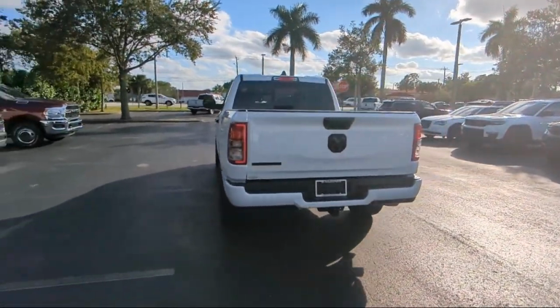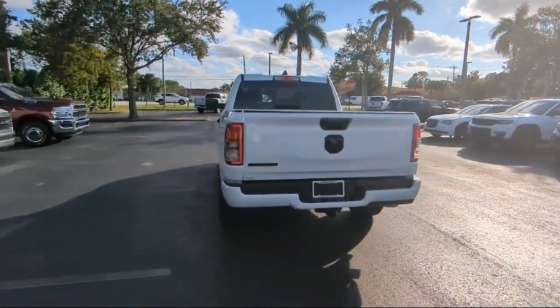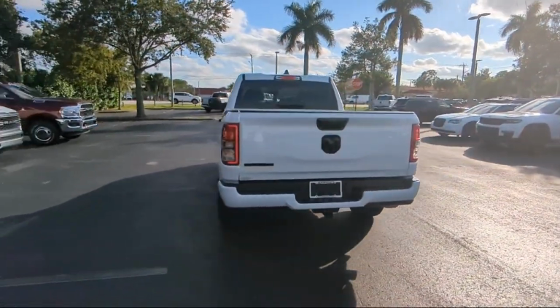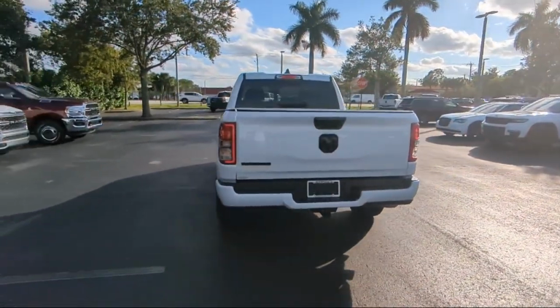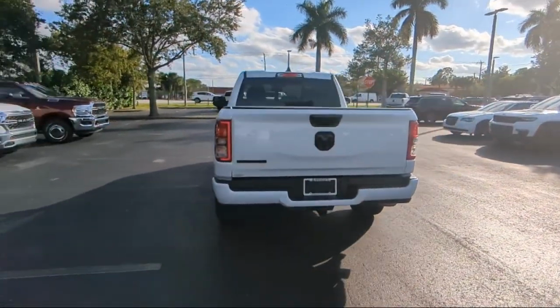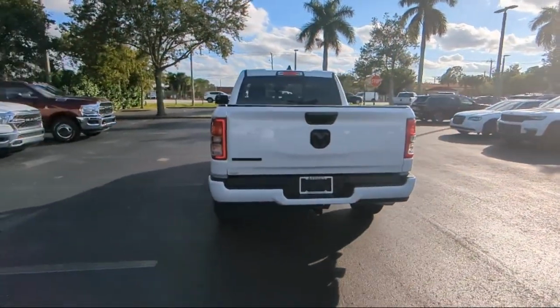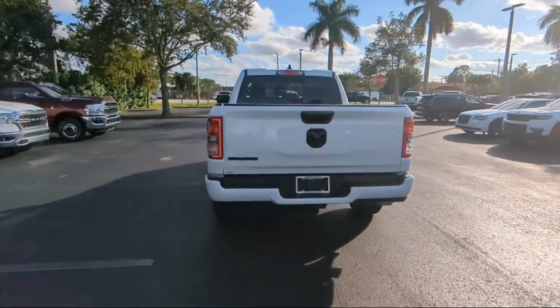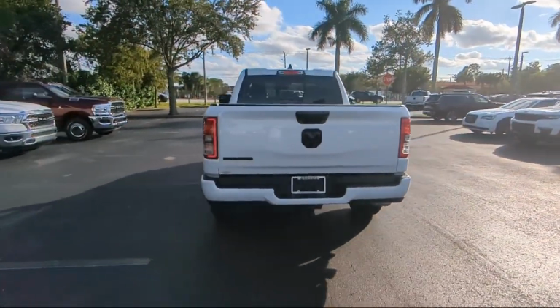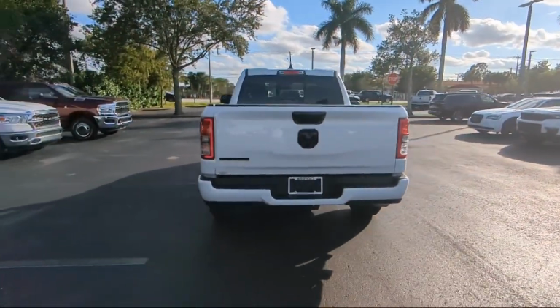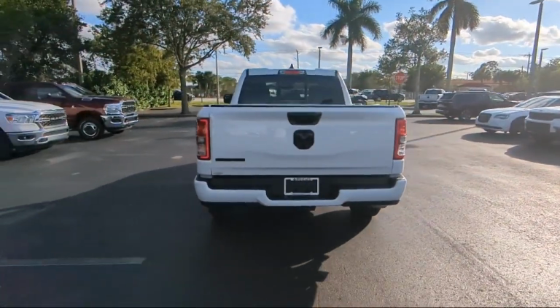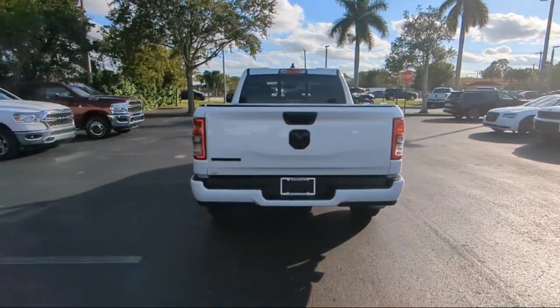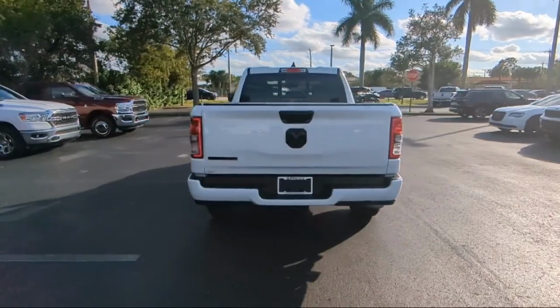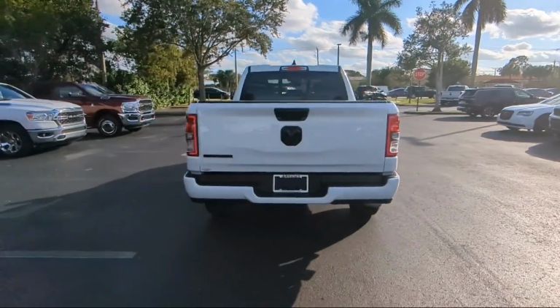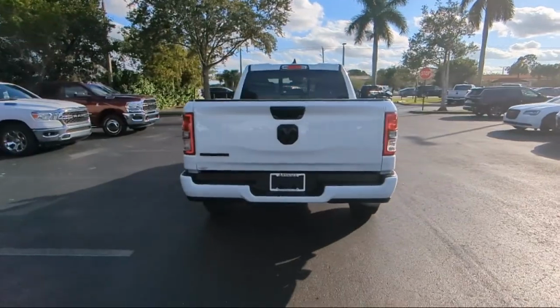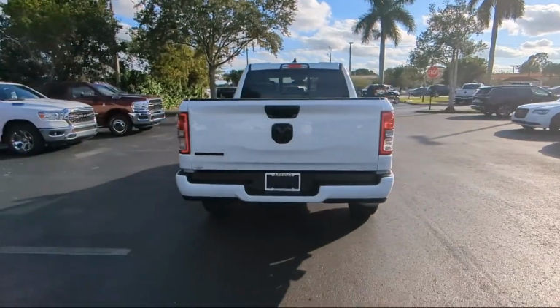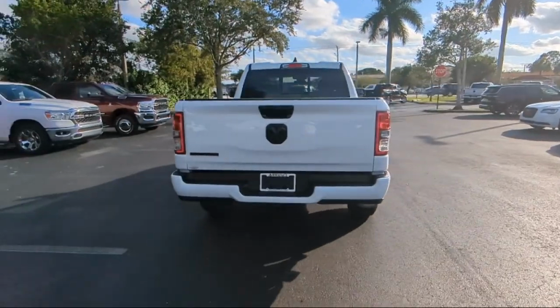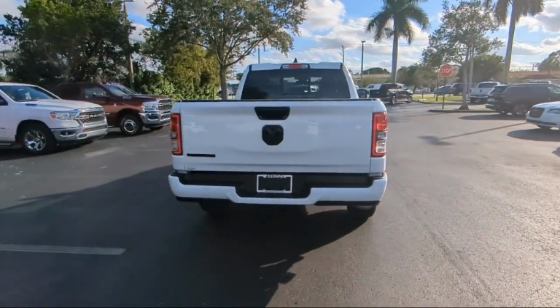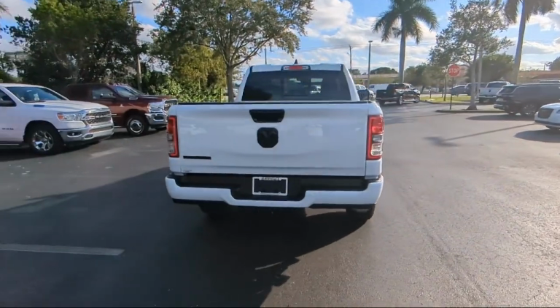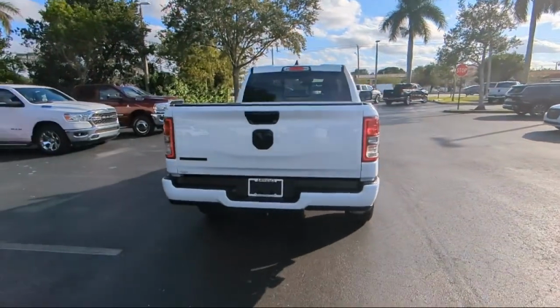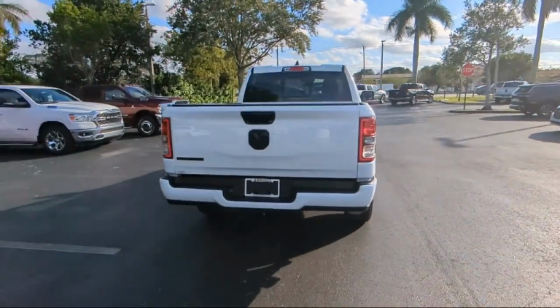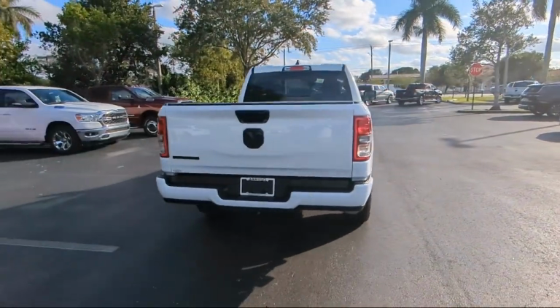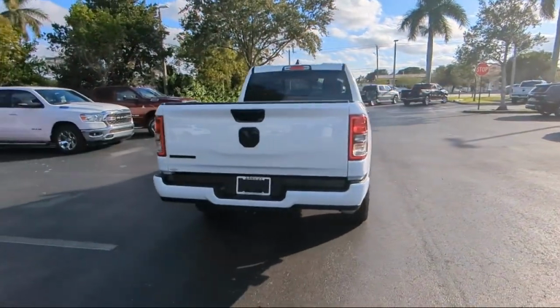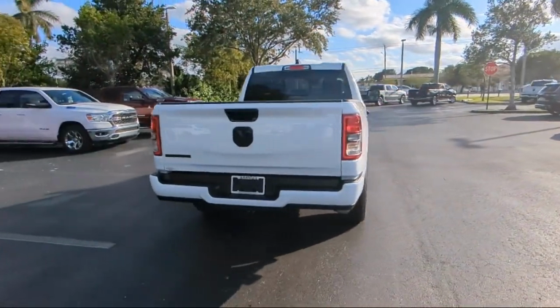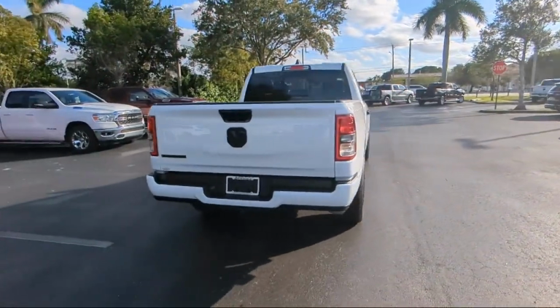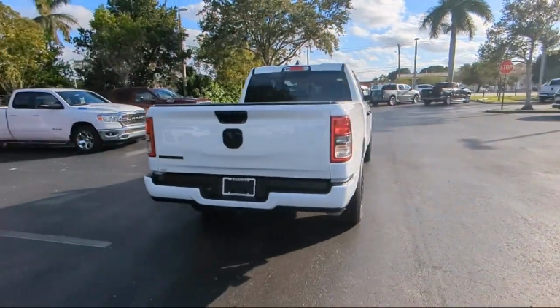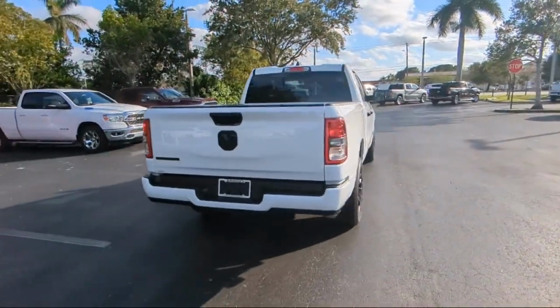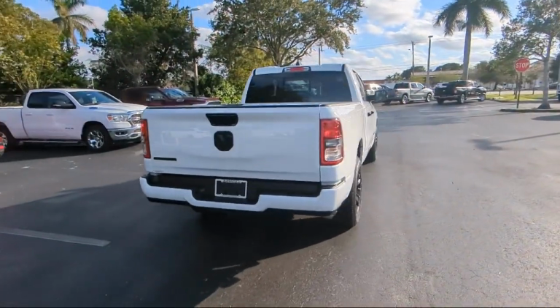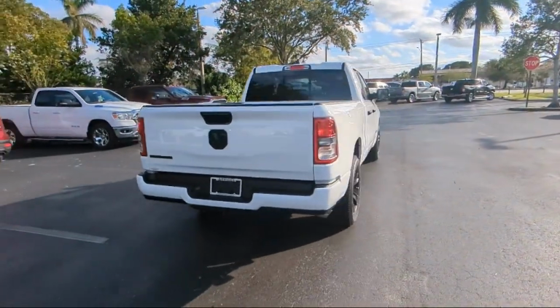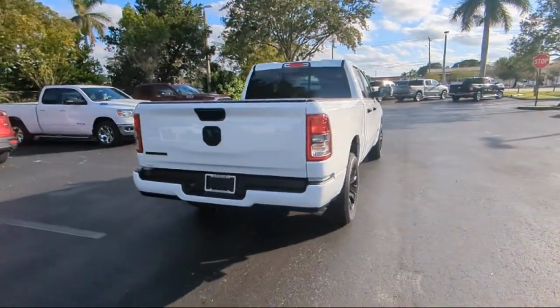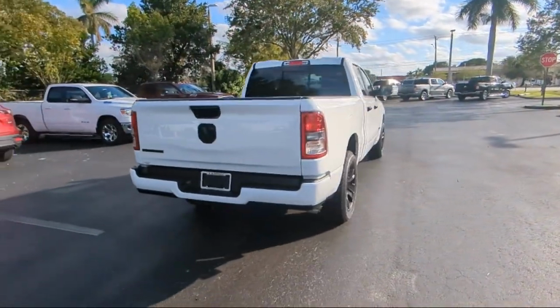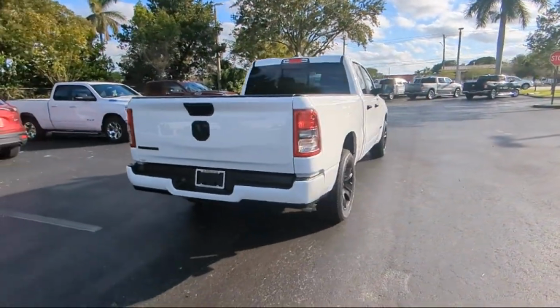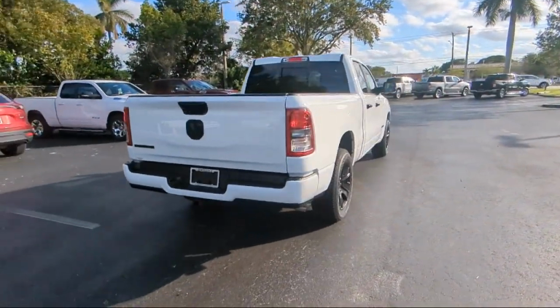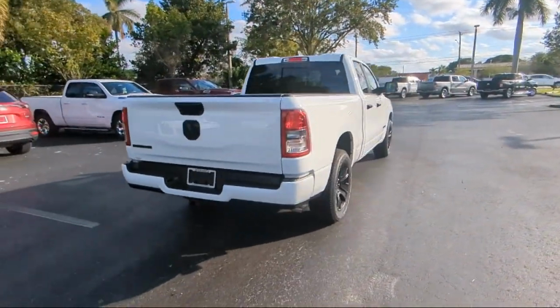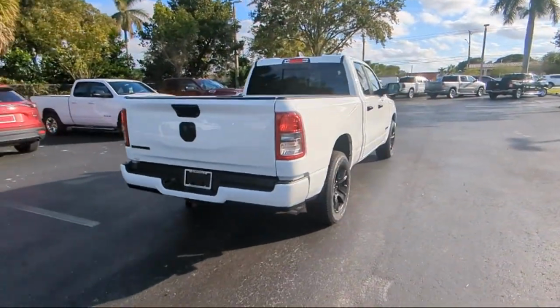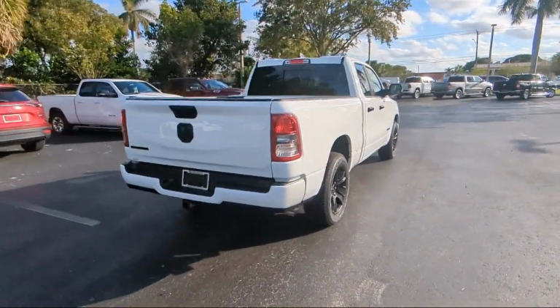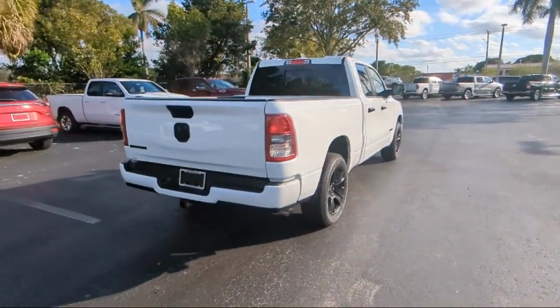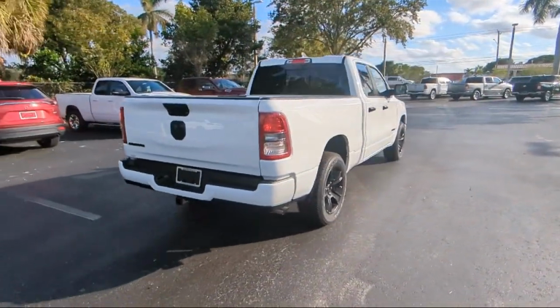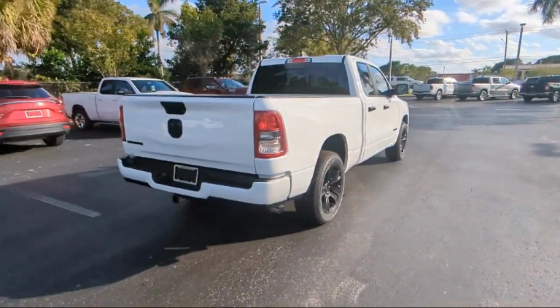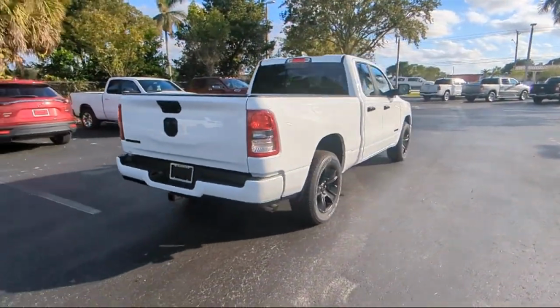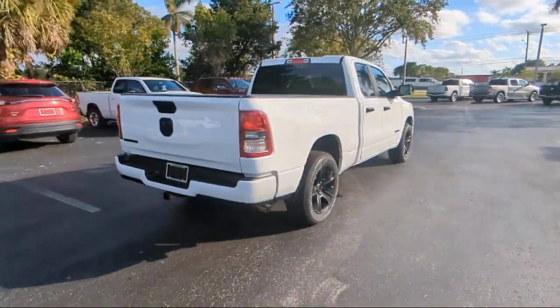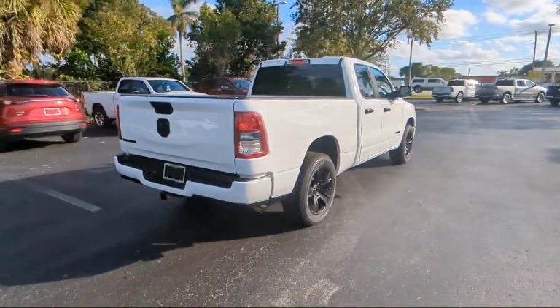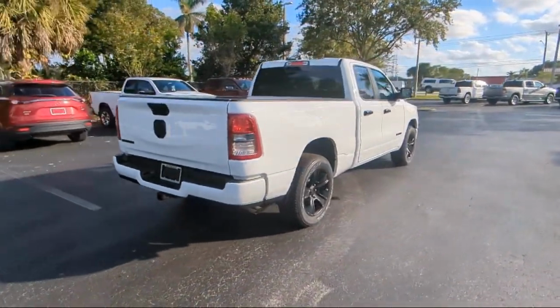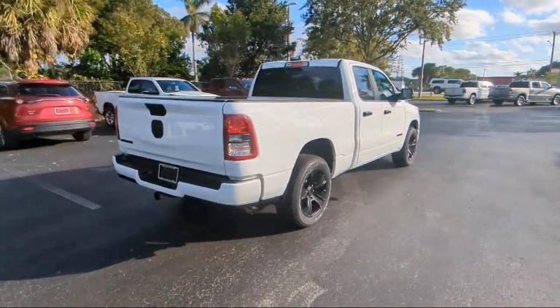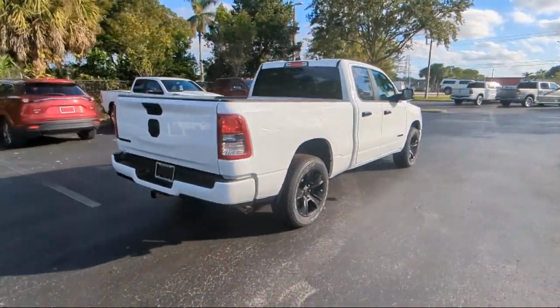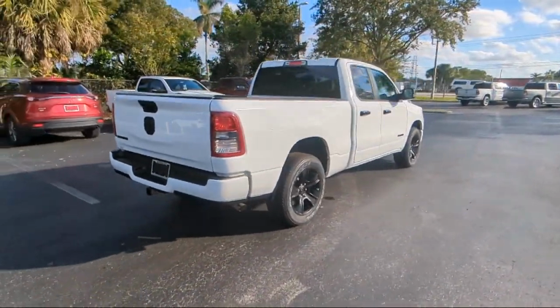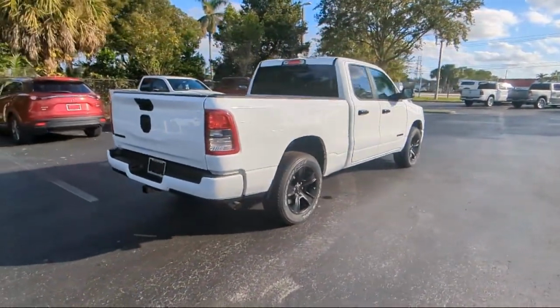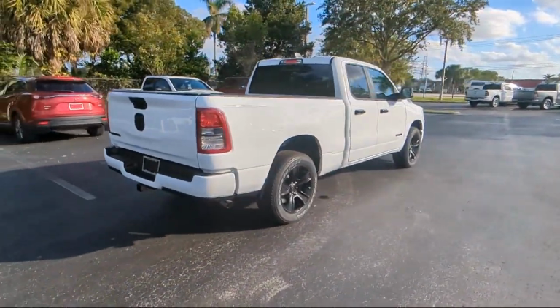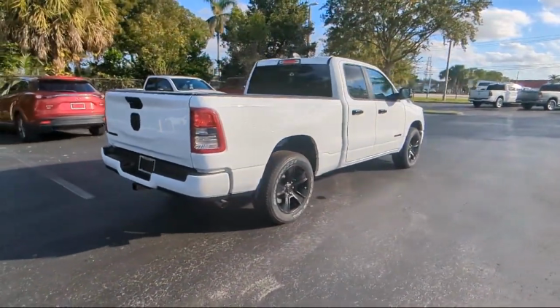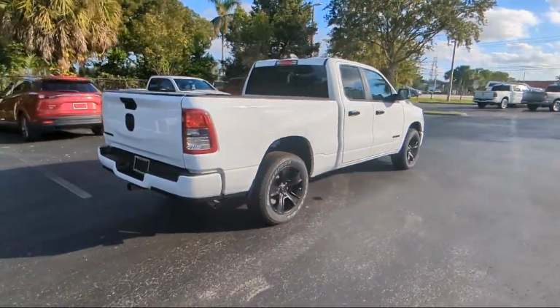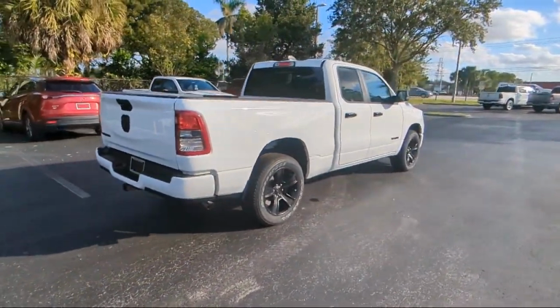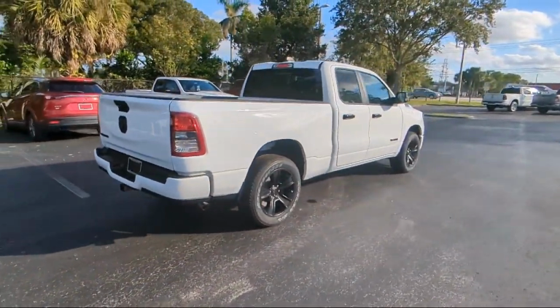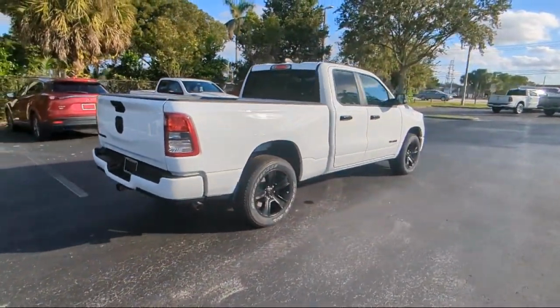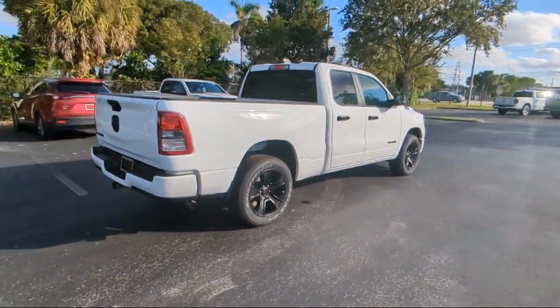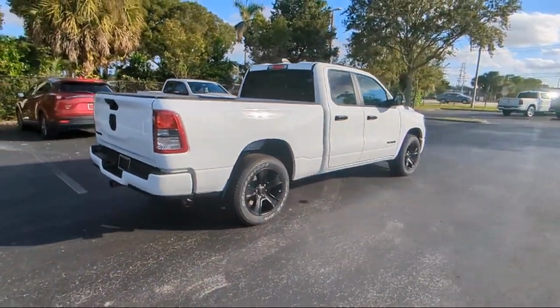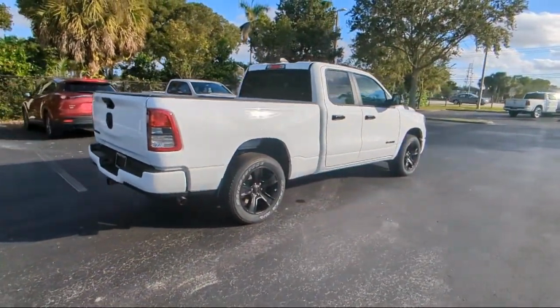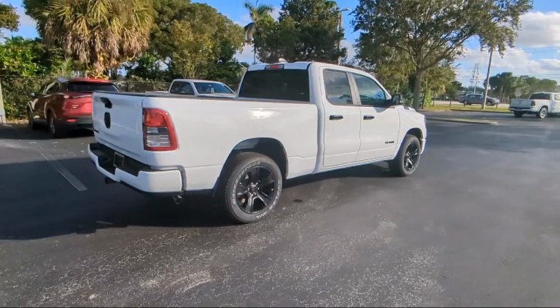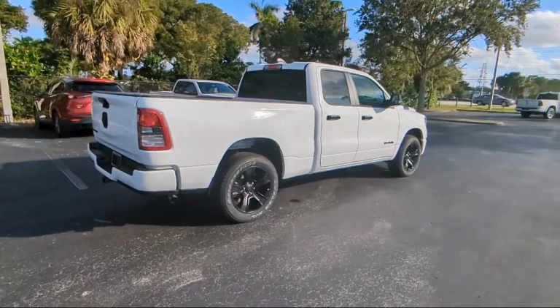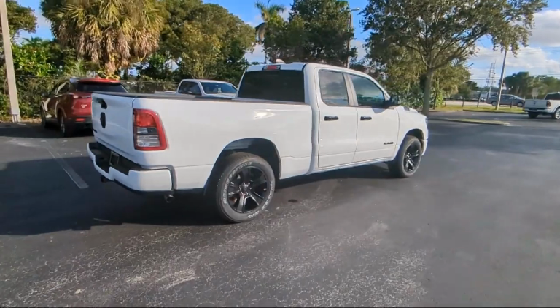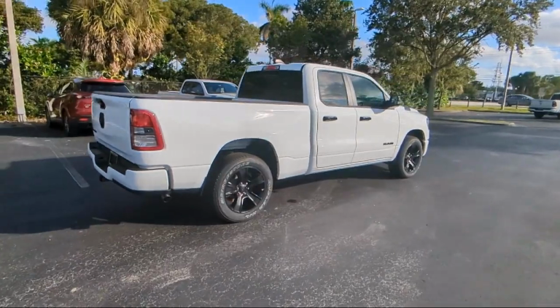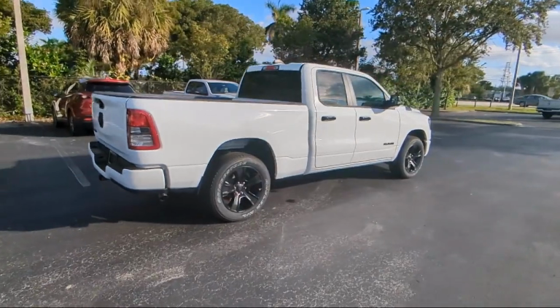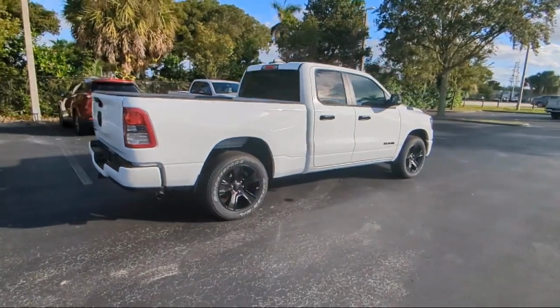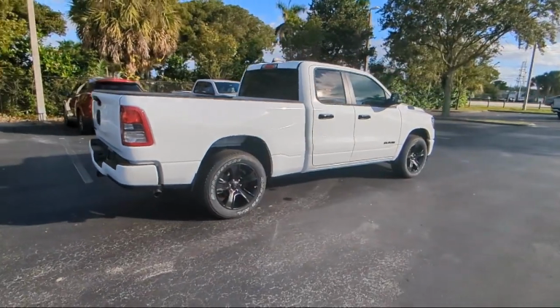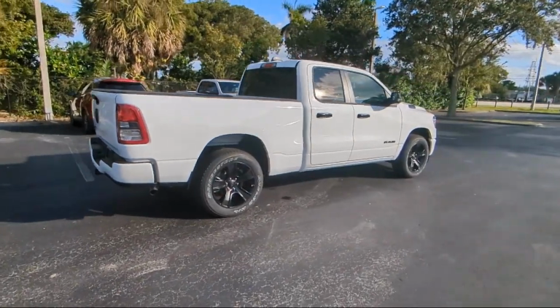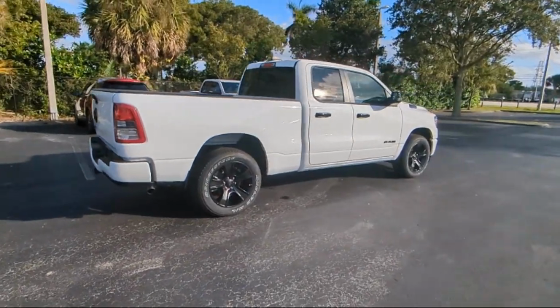Park view rear backup camera, keyless entry, air conditioning, alloy wheels, and electronic stability control.